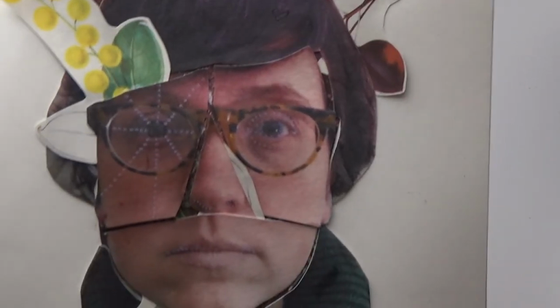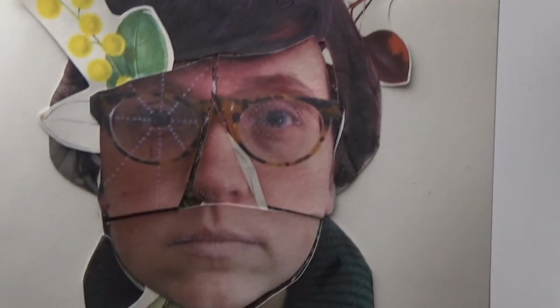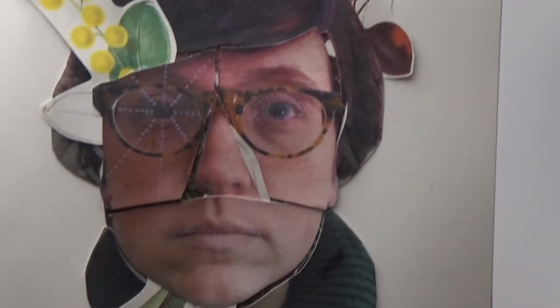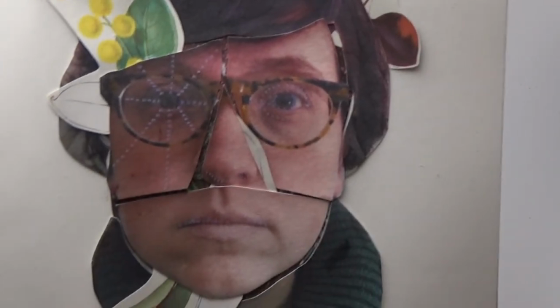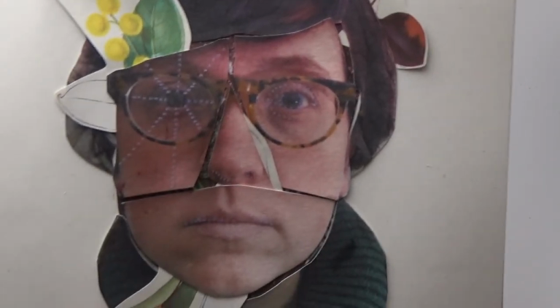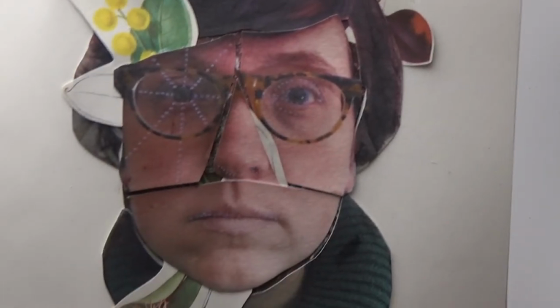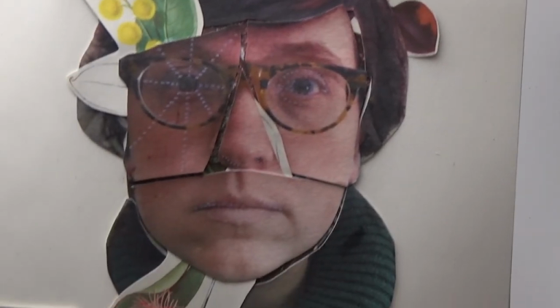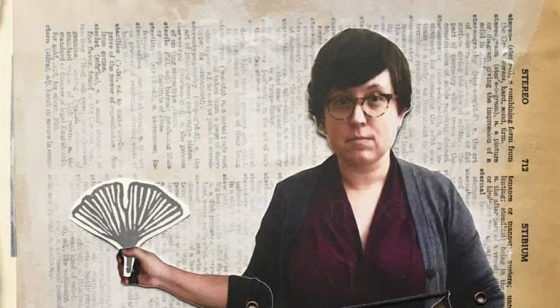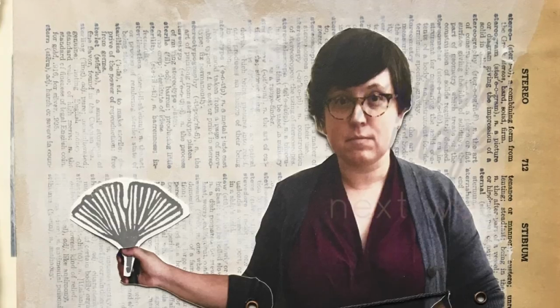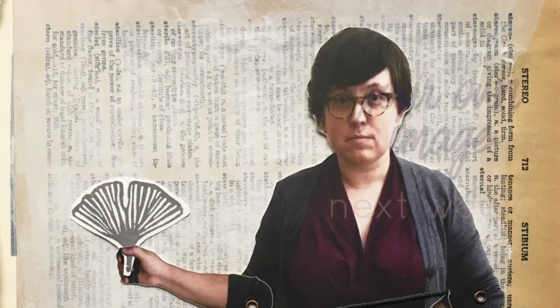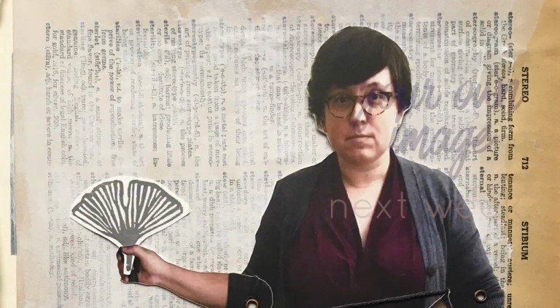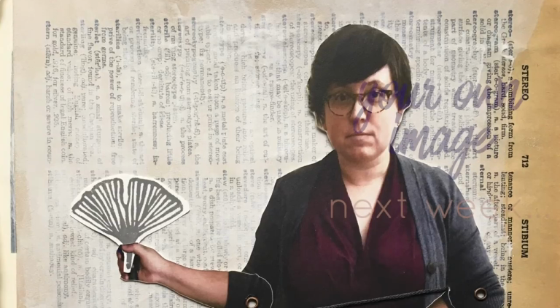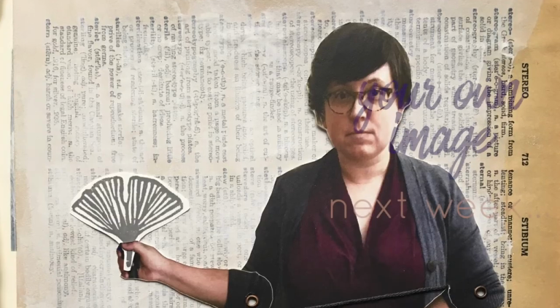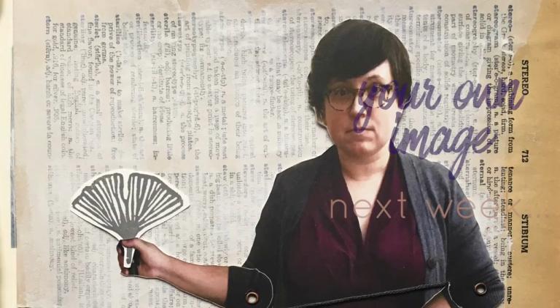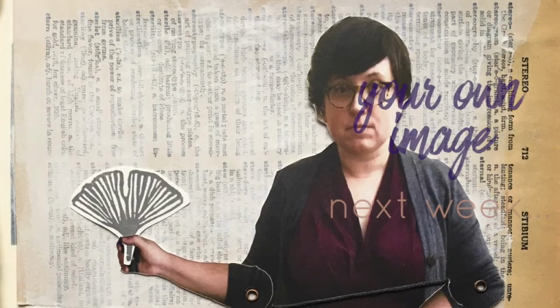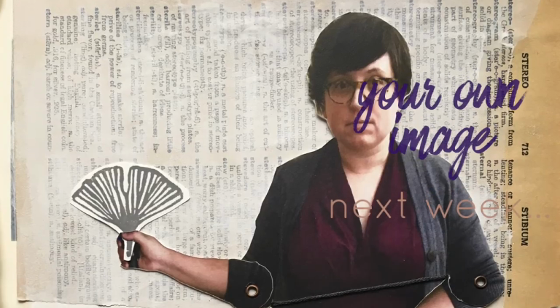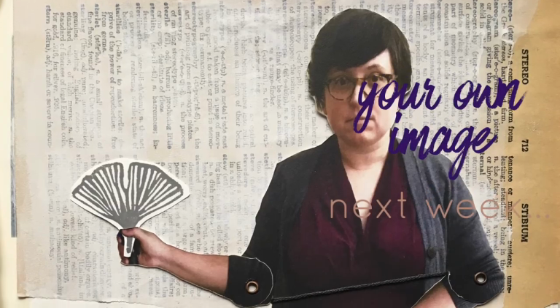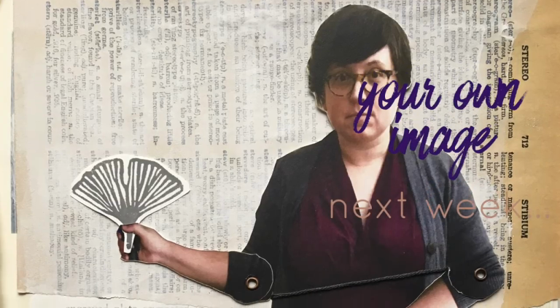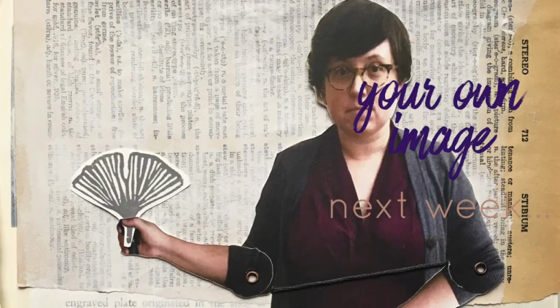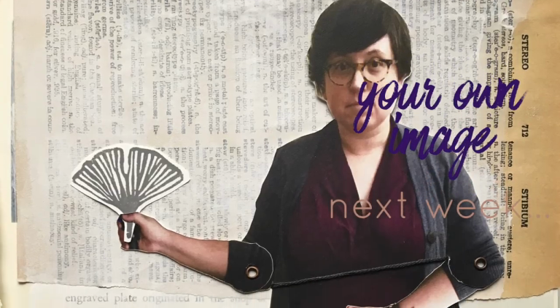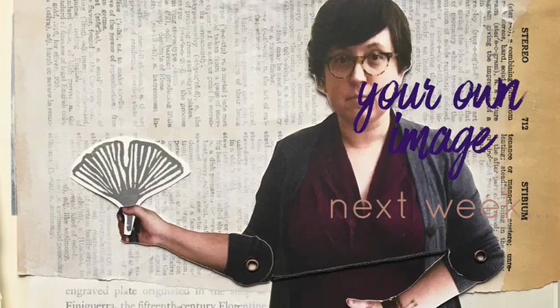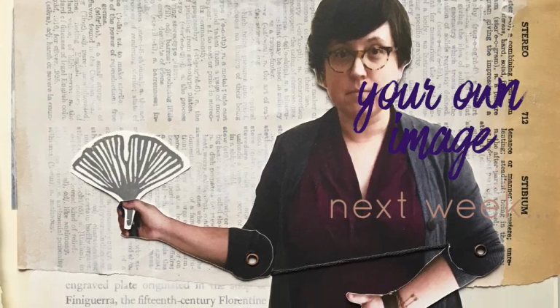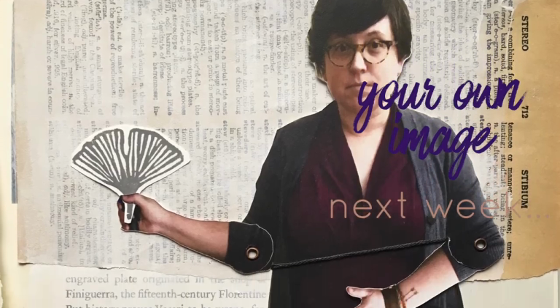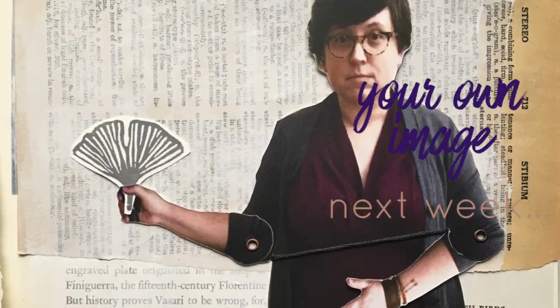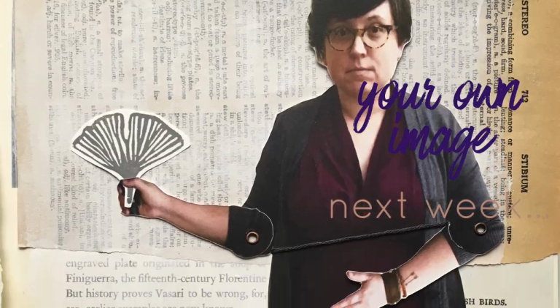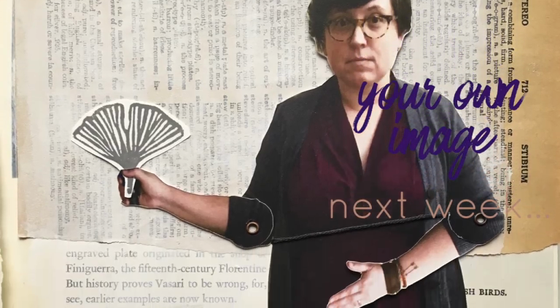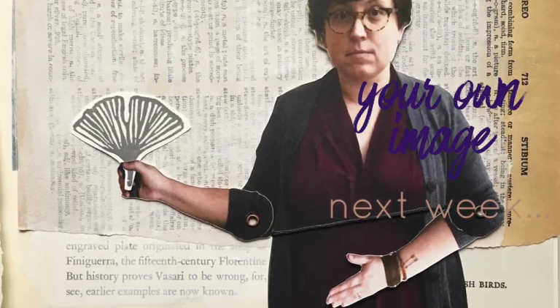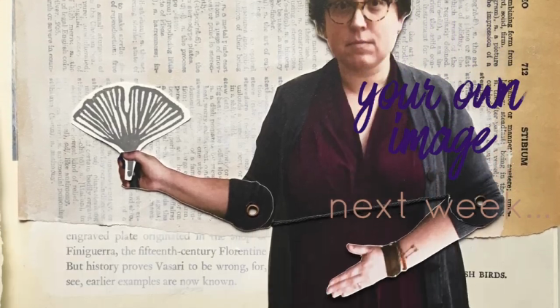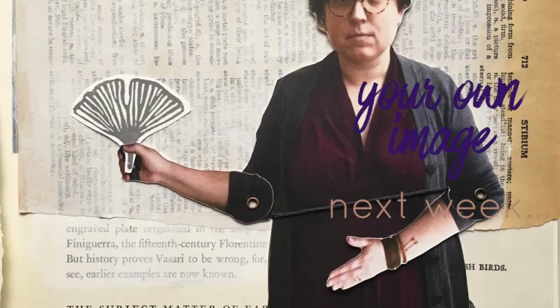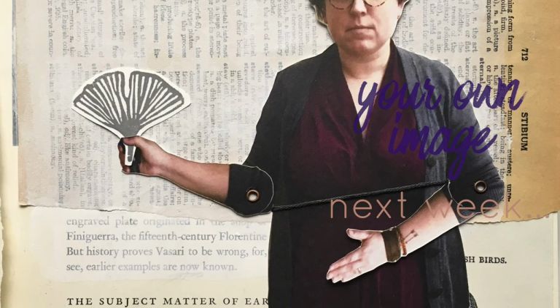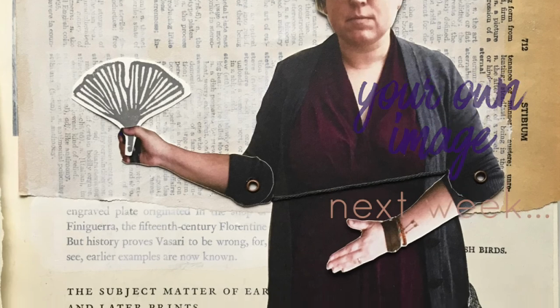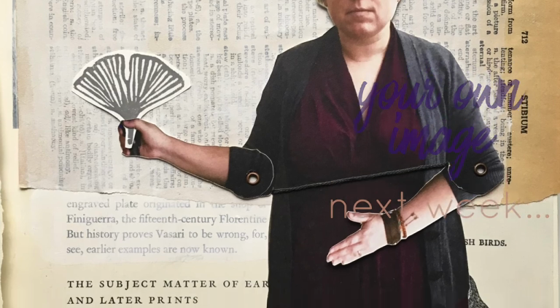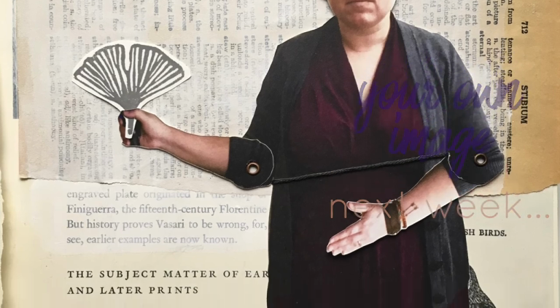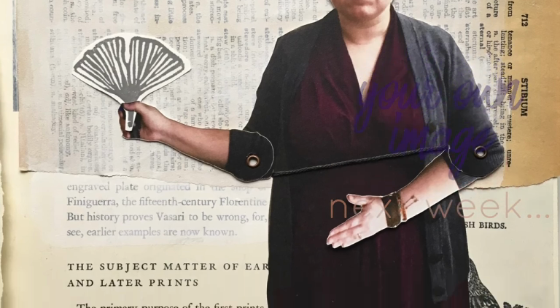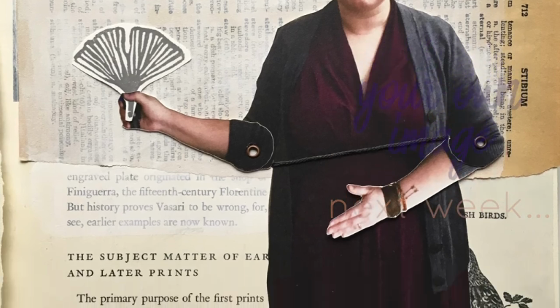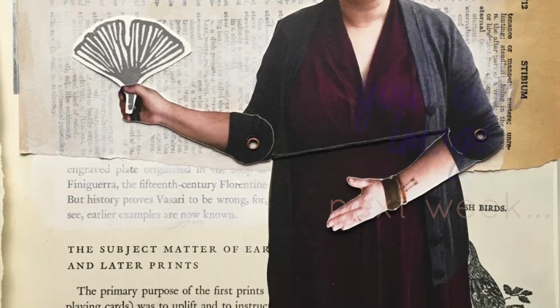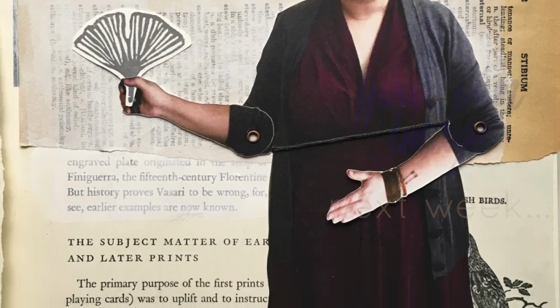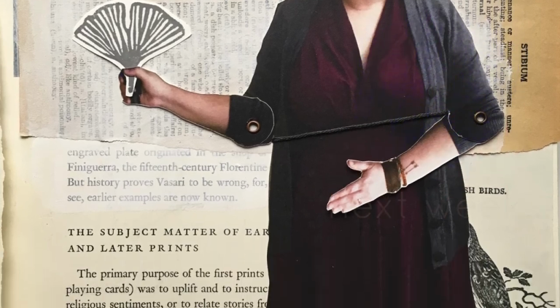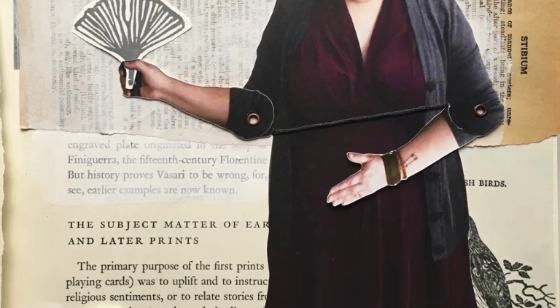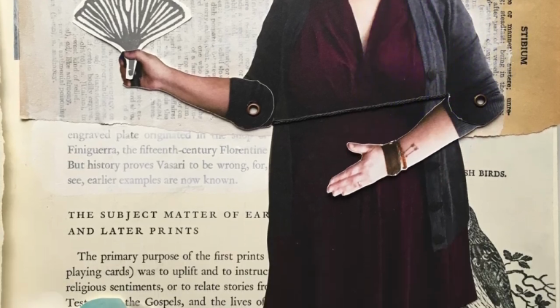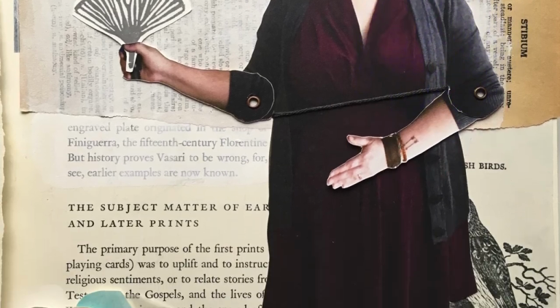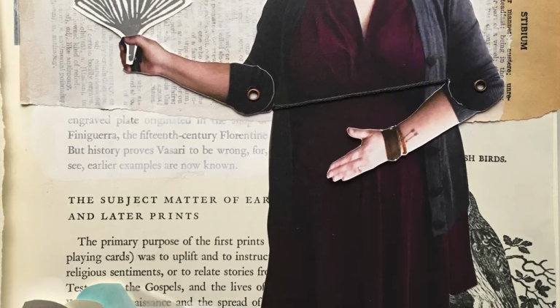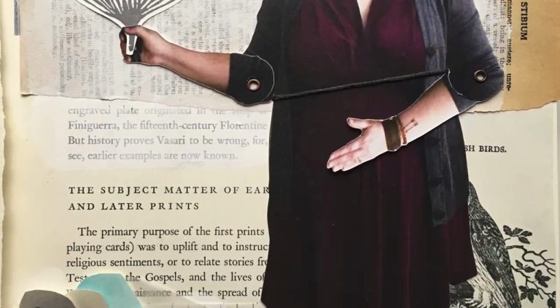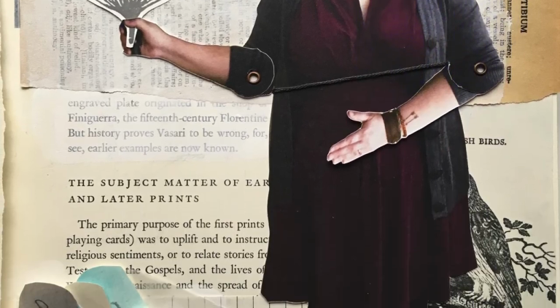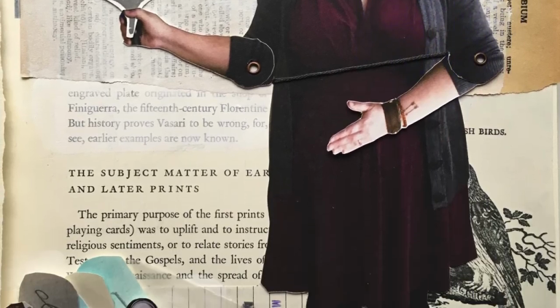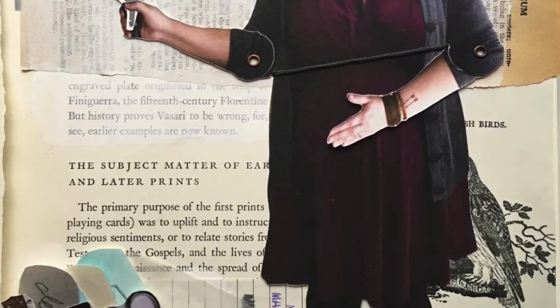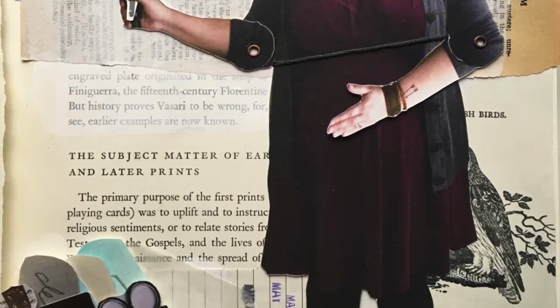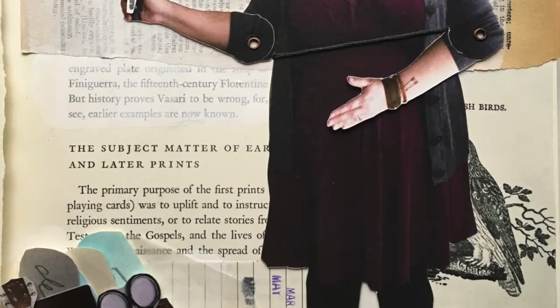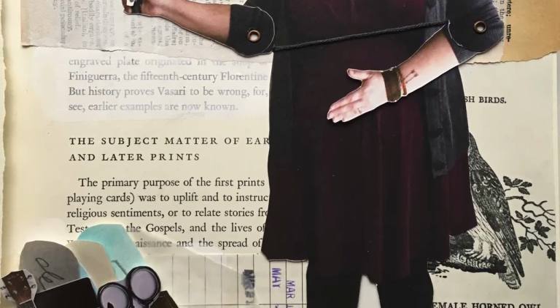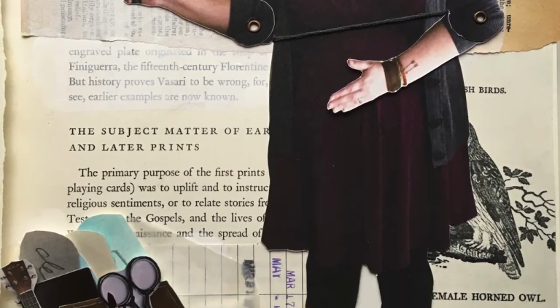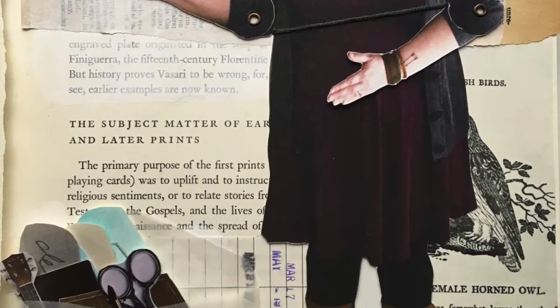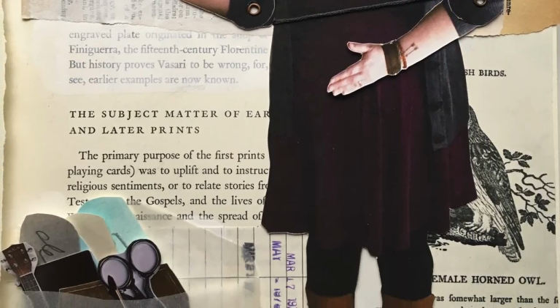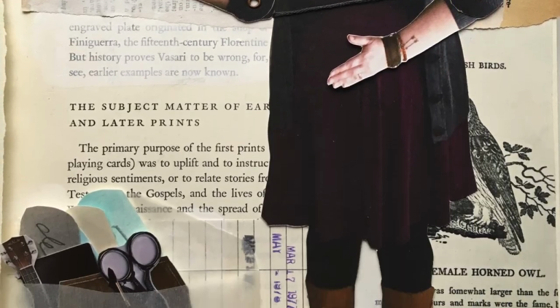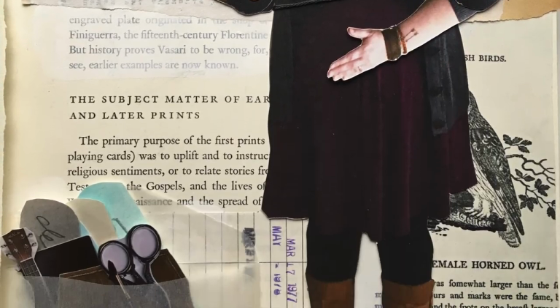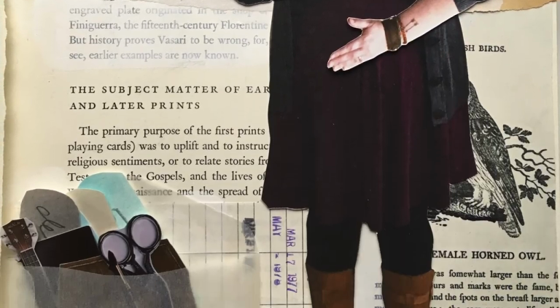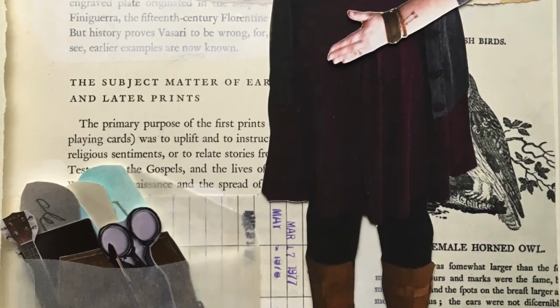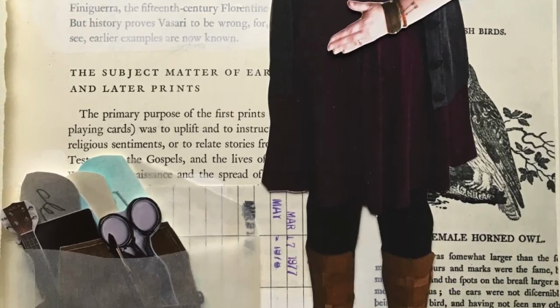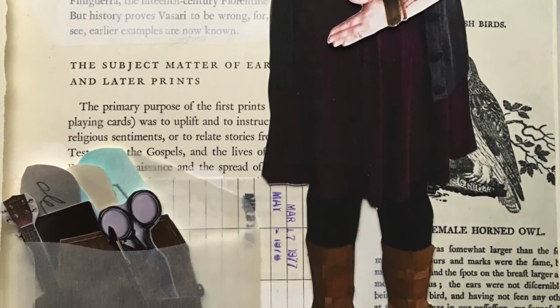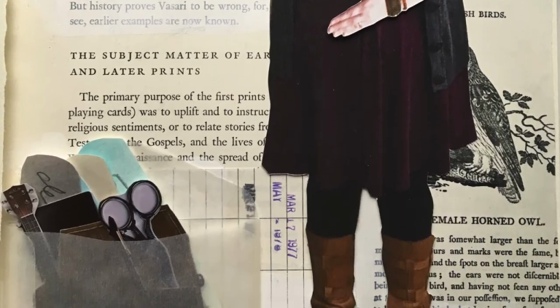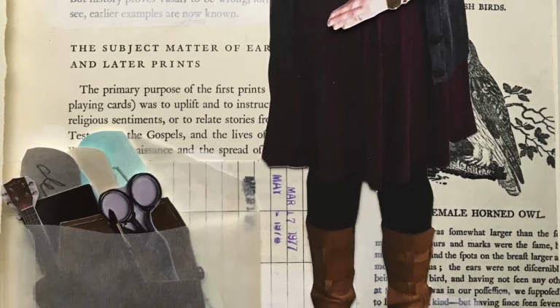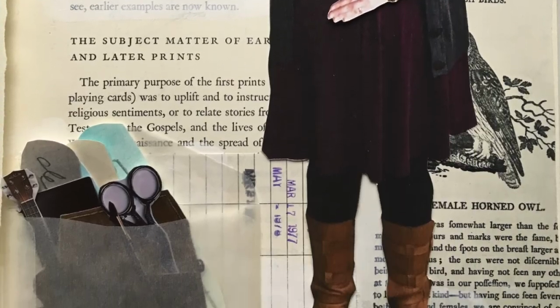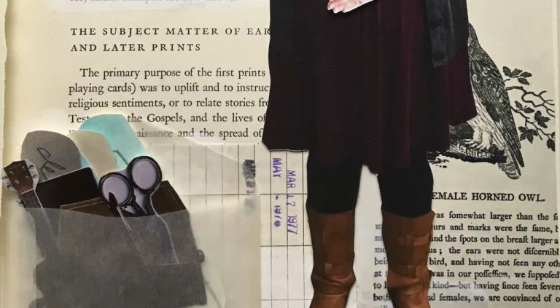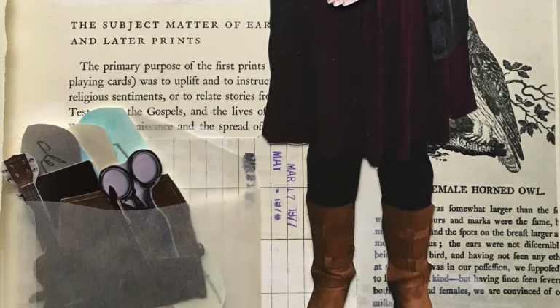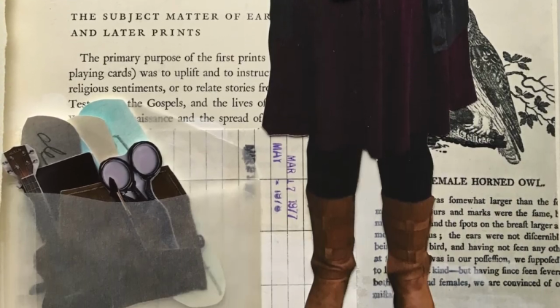Next week we're going to use a full body selfie to create our very own paper doll. Thanks for watching.